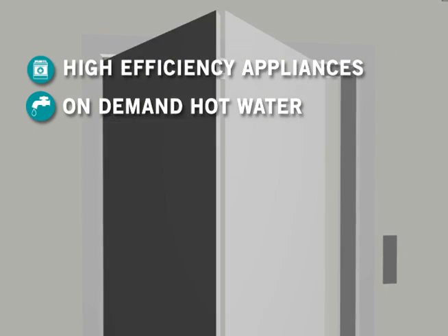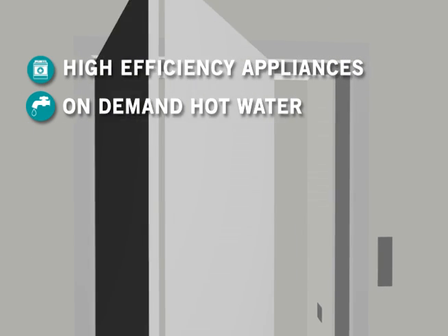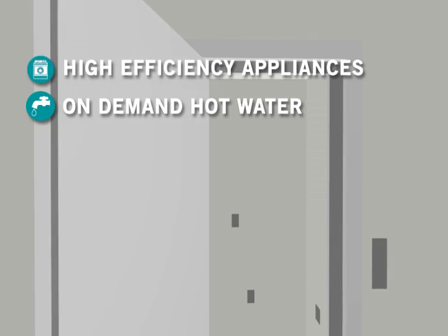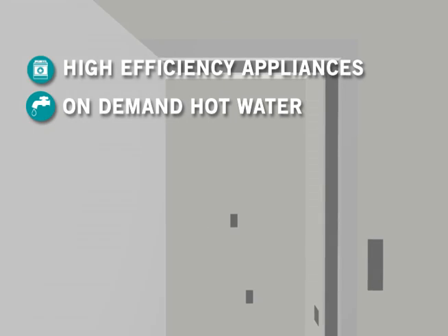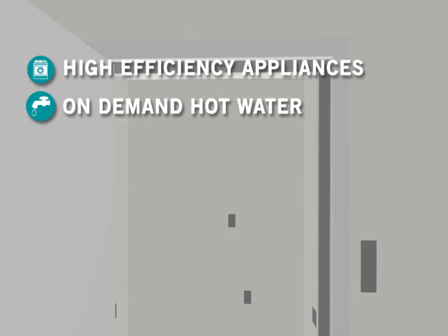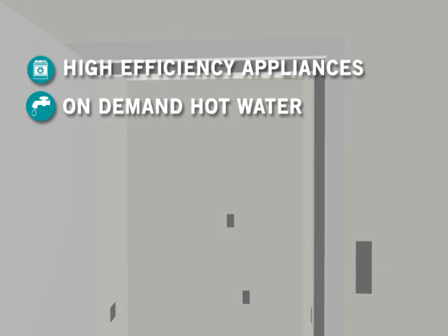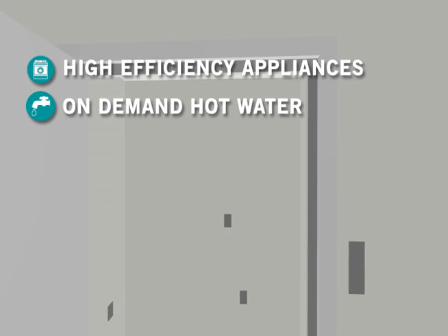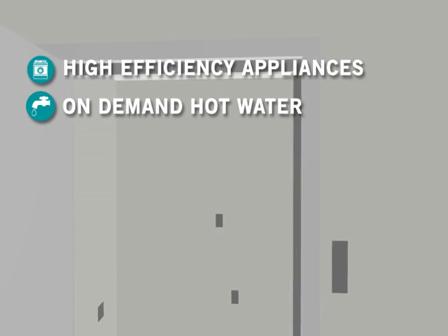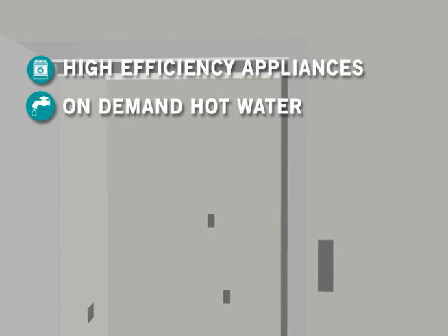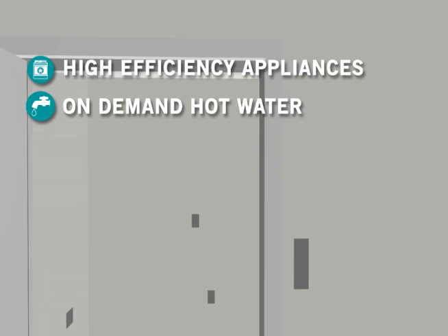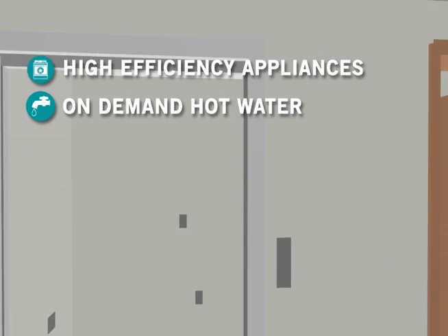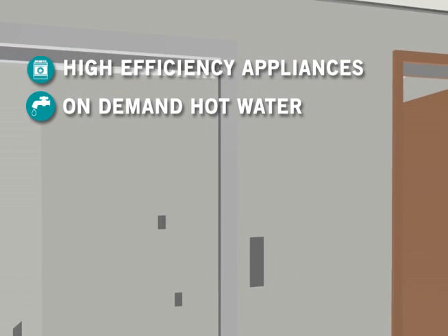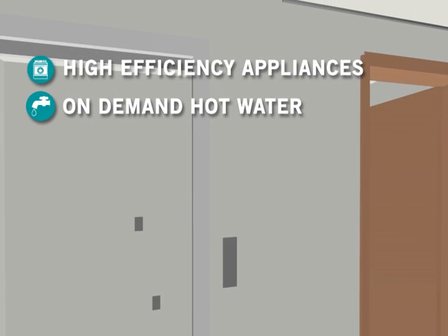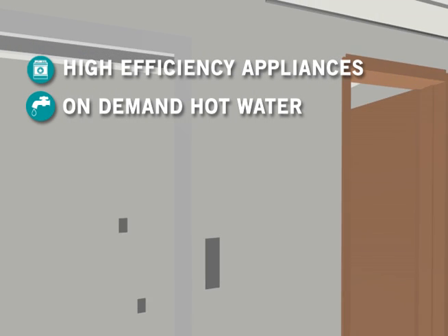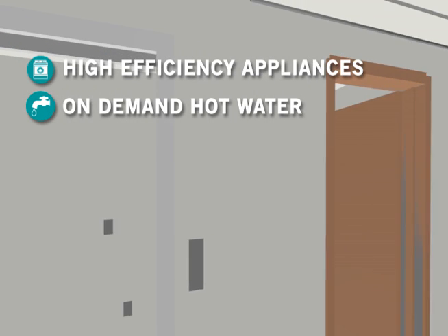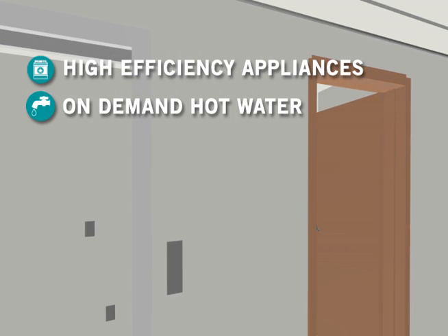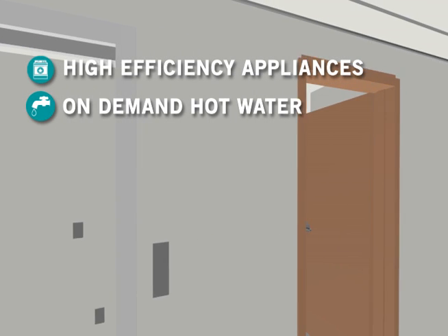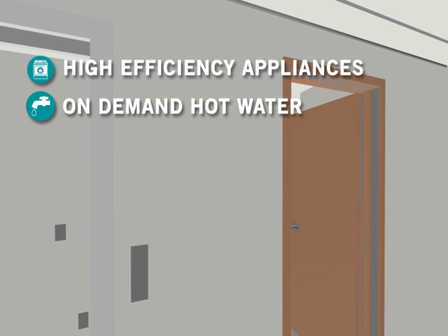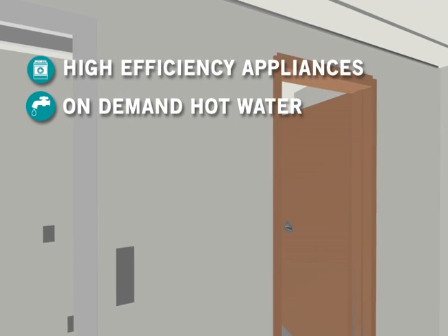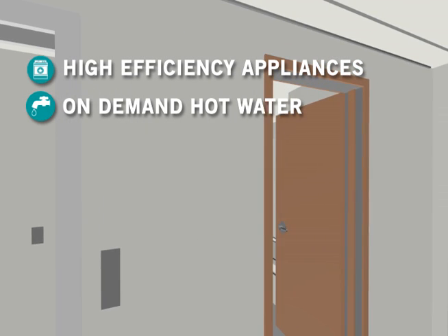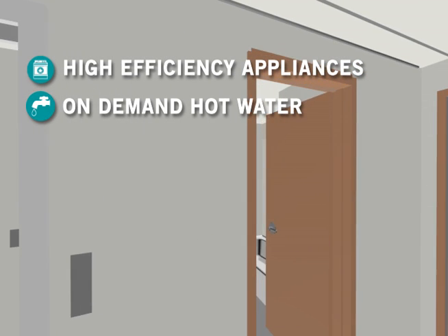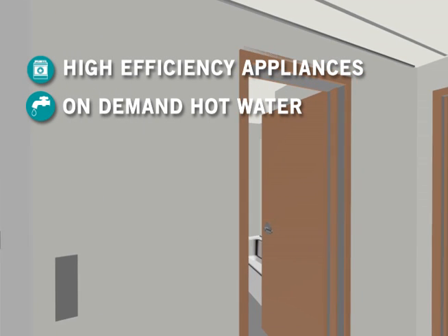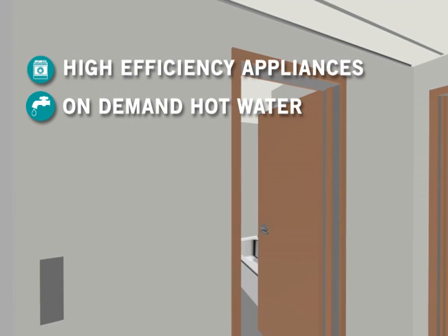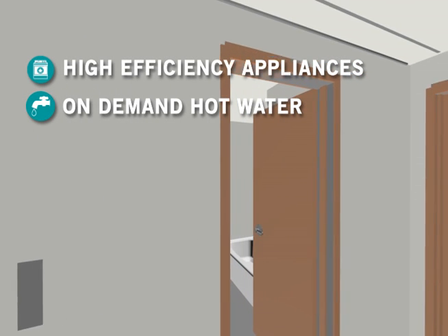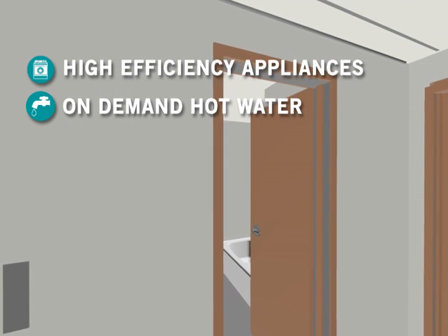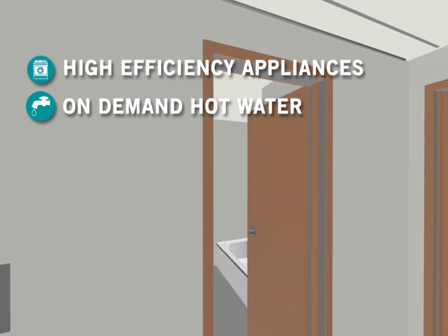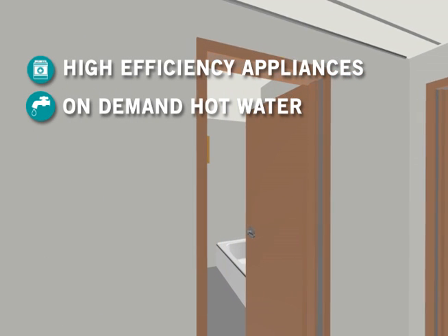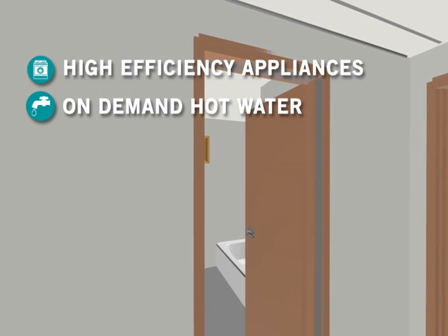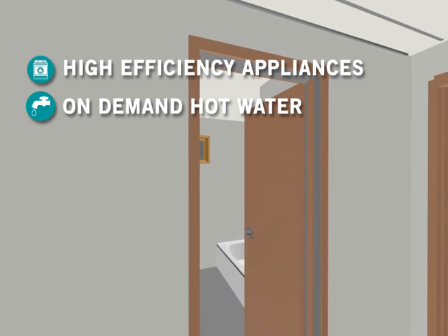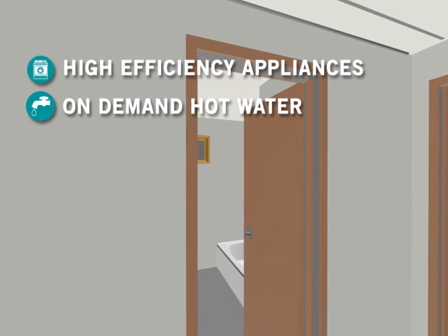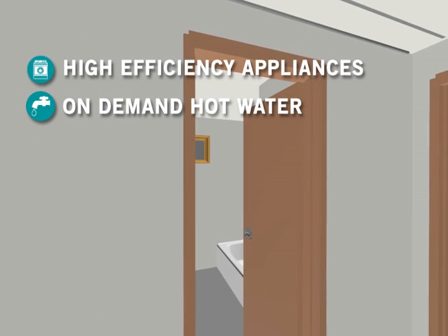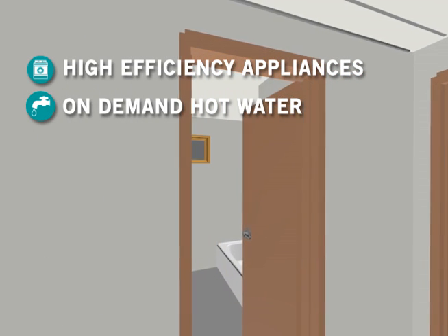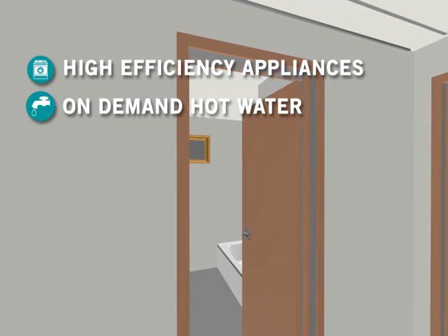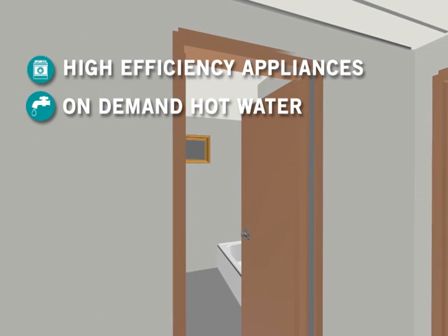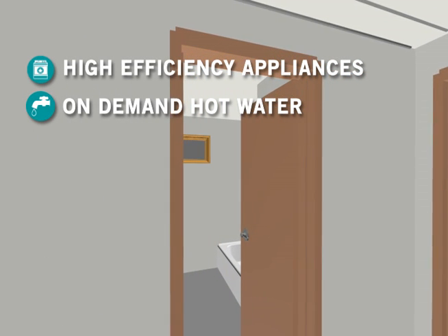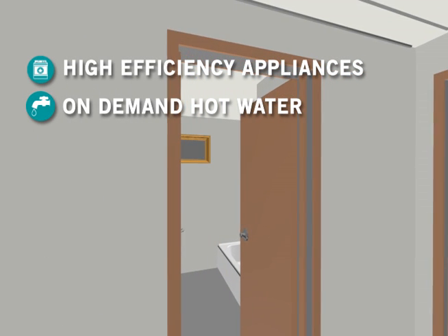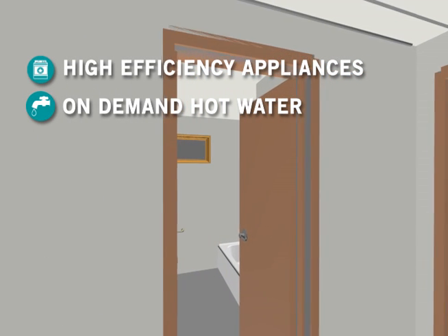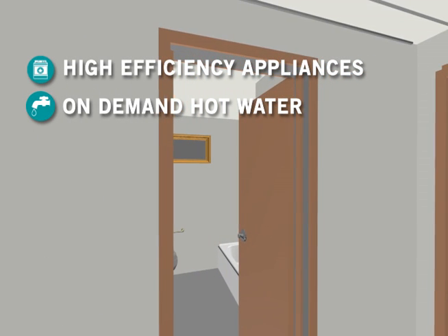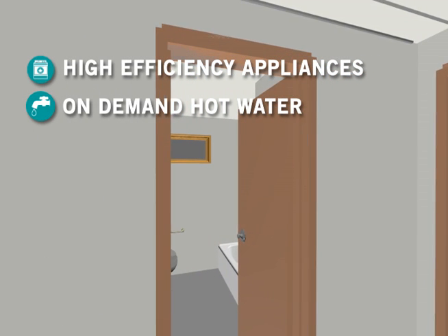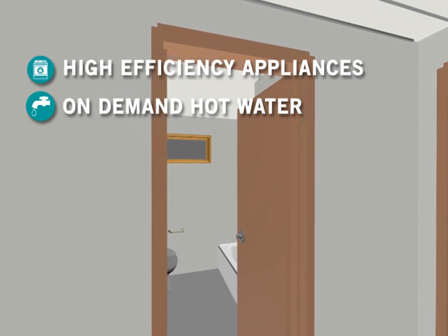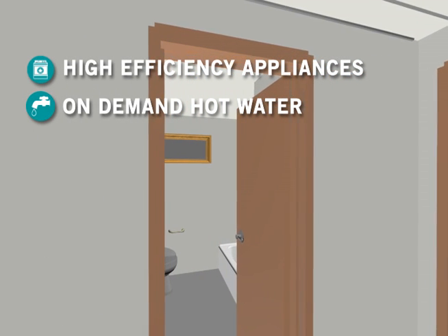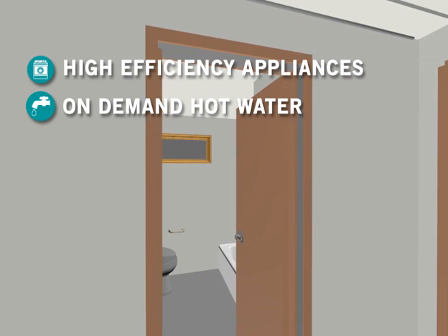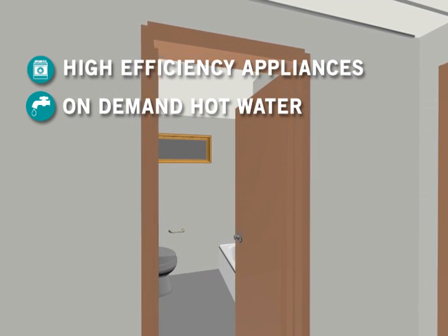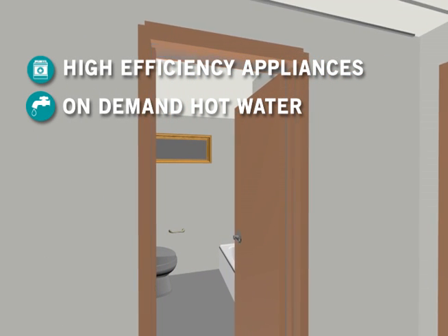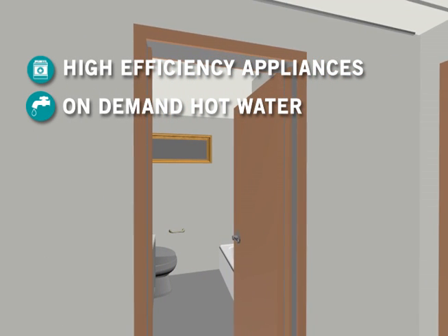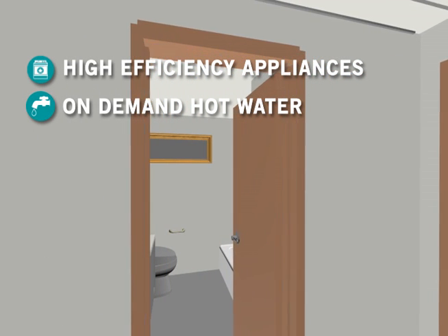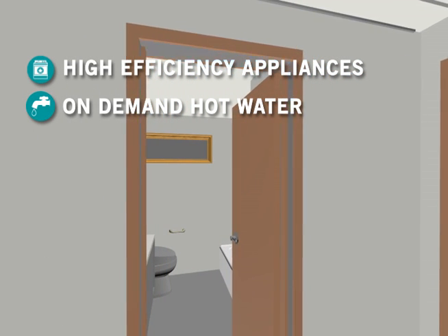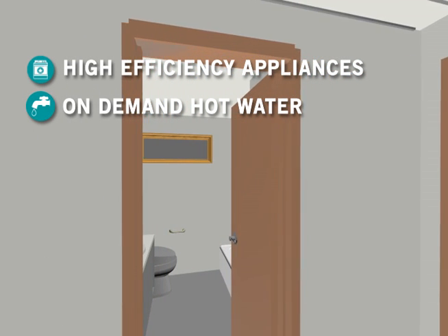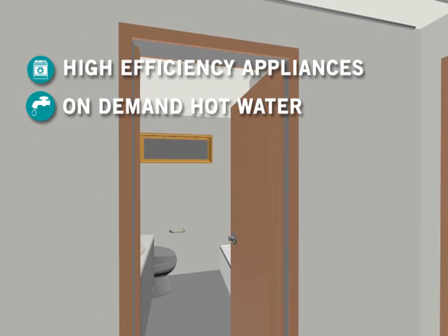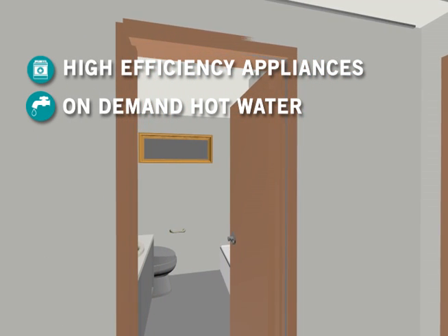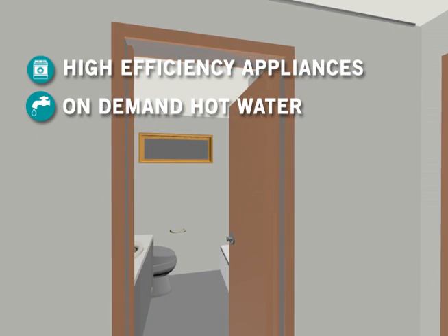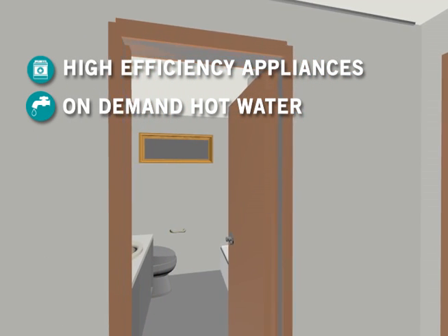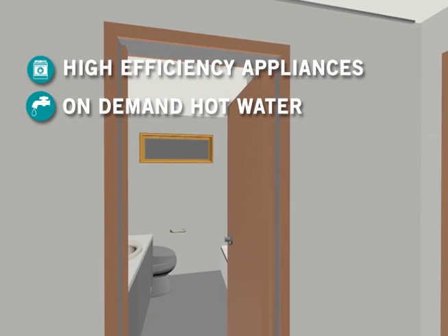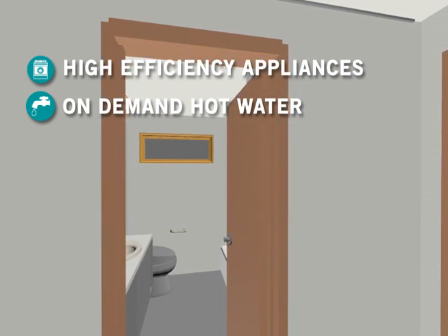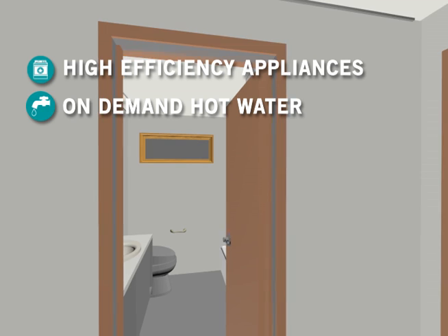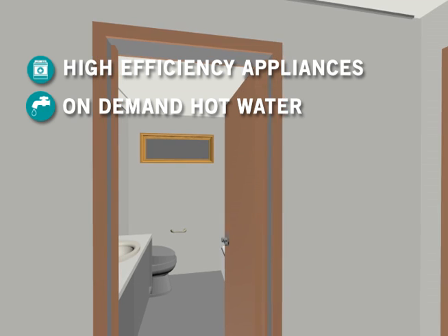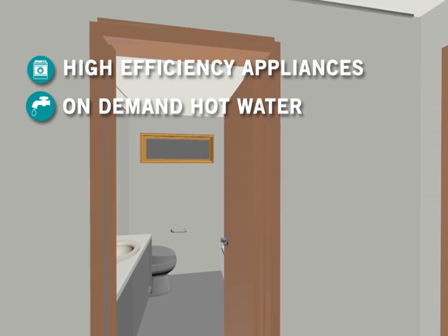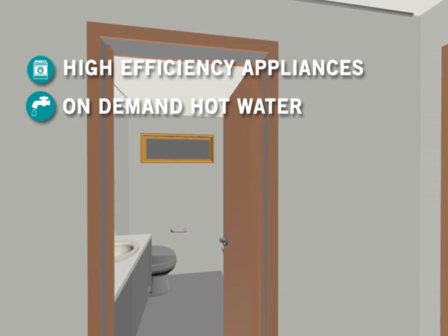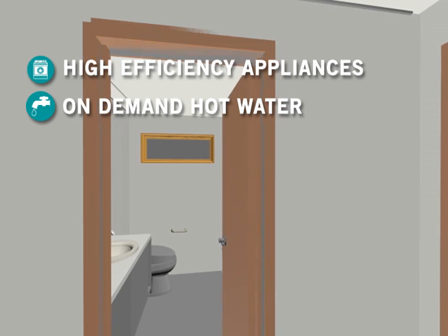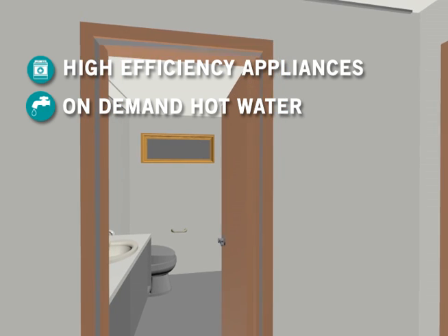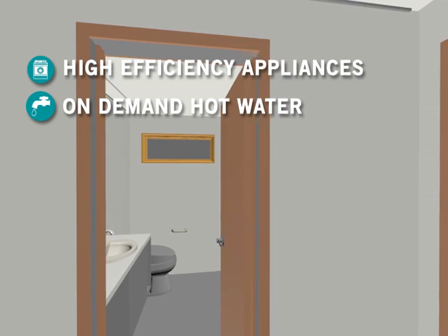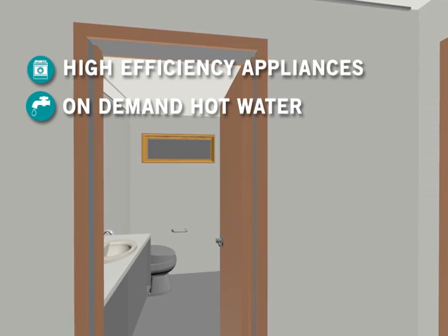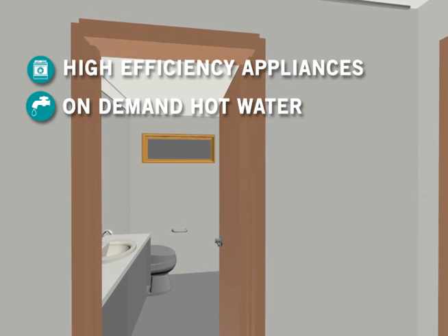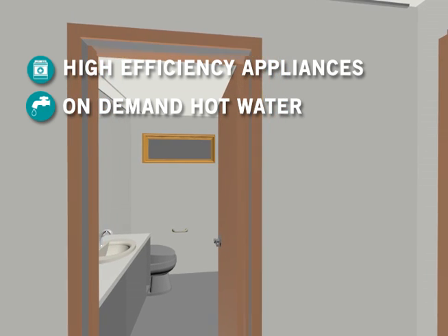LED buttons alert the user when hot water is ready, reducing the amount of water used during cooking and cleaning.